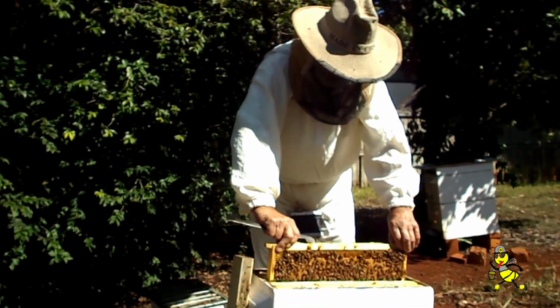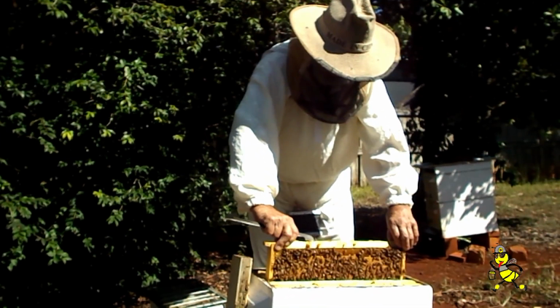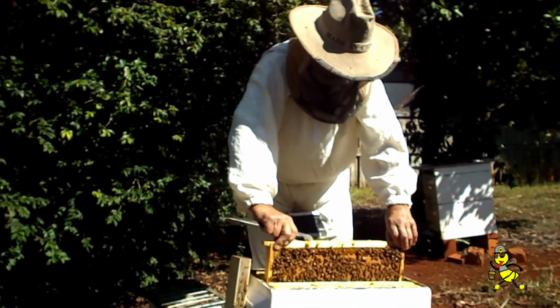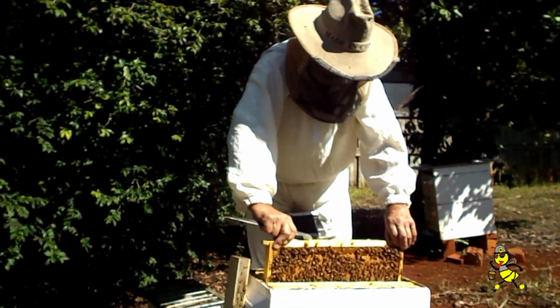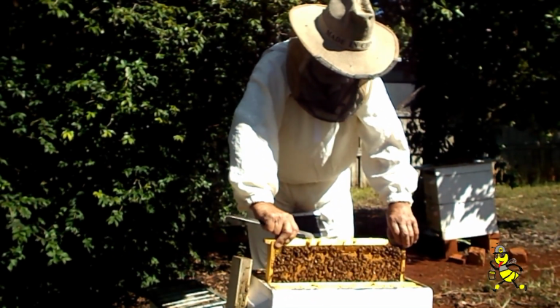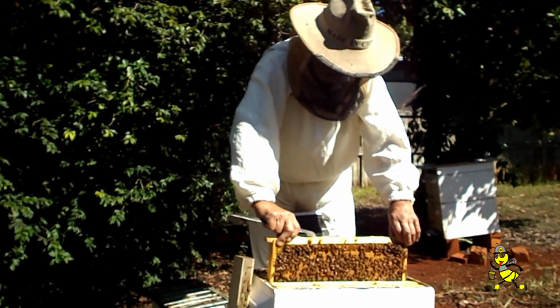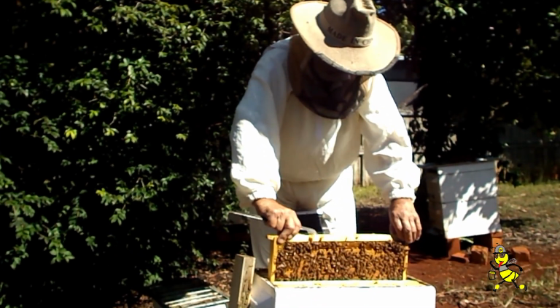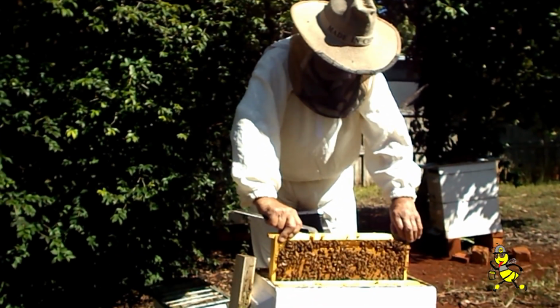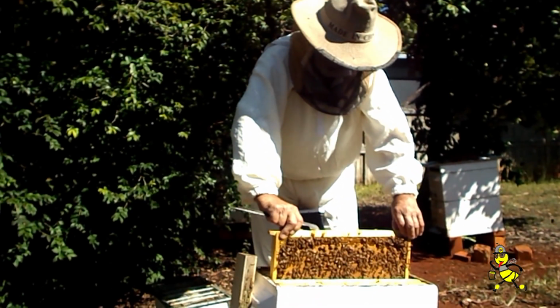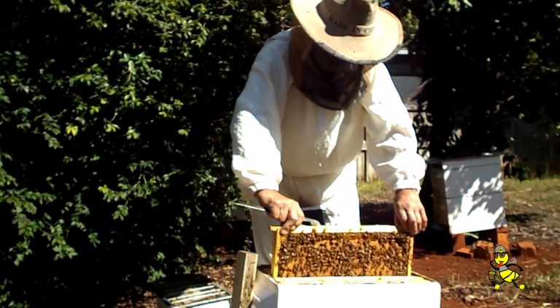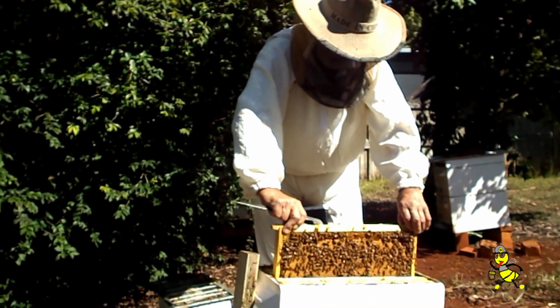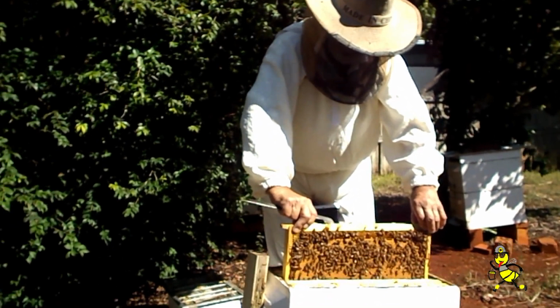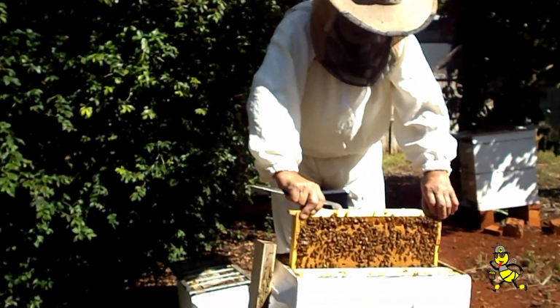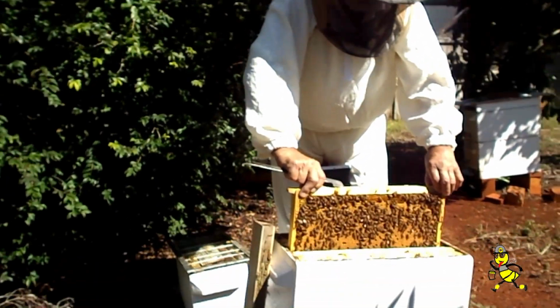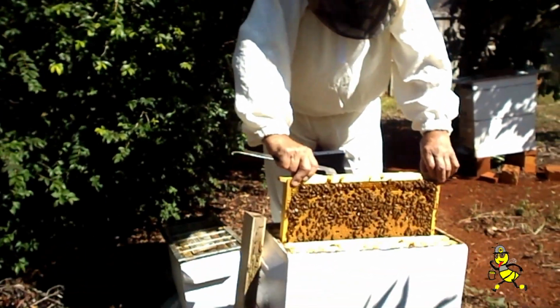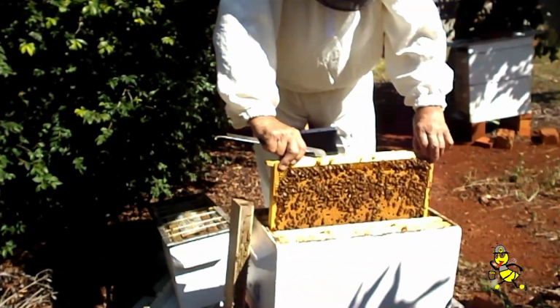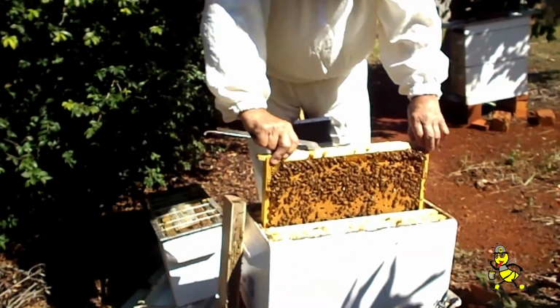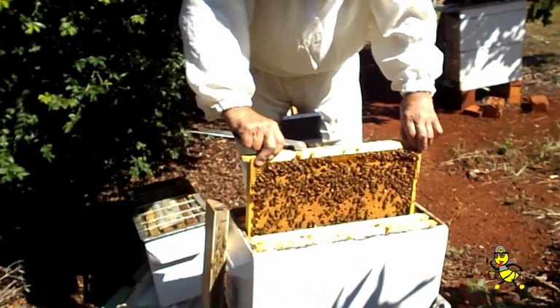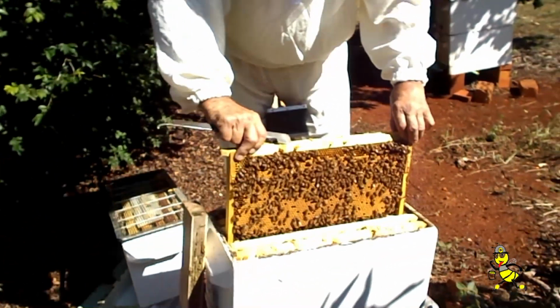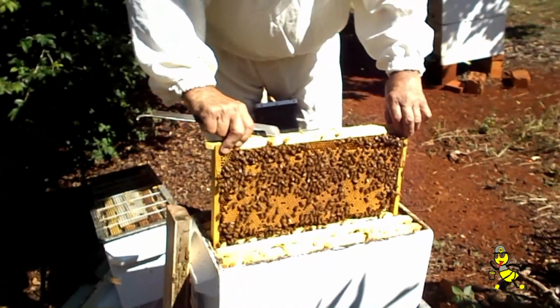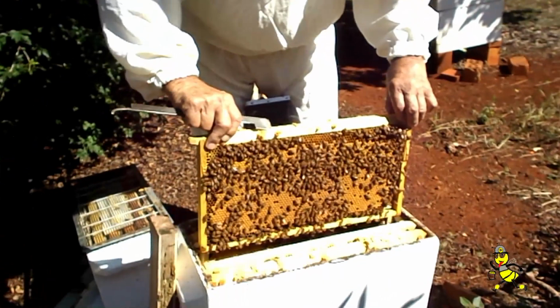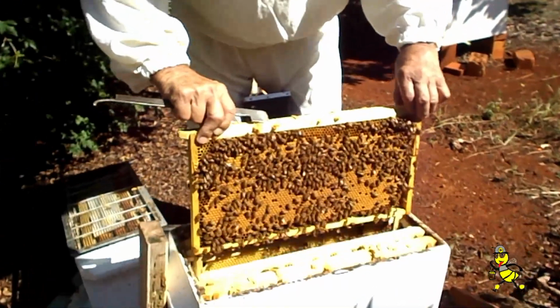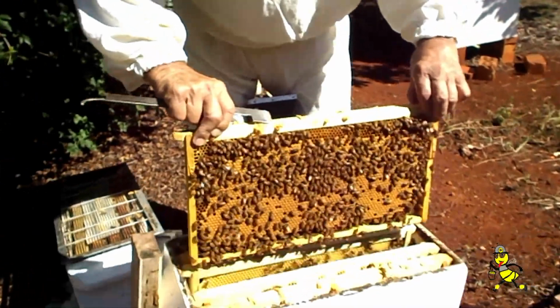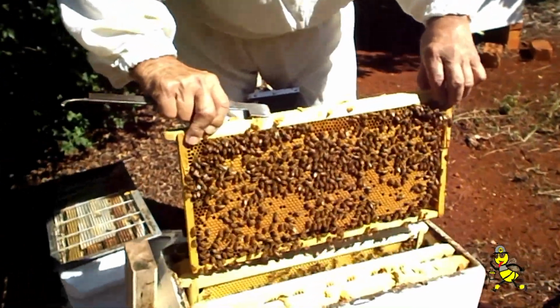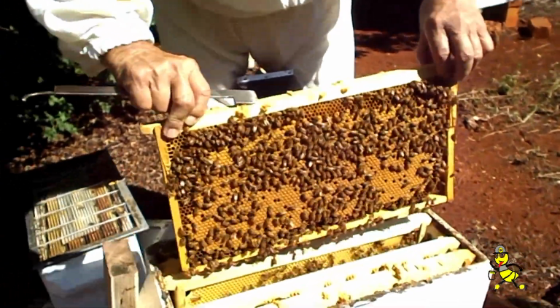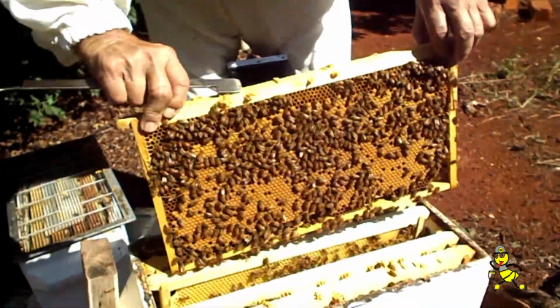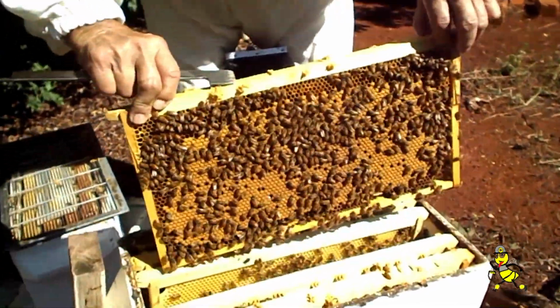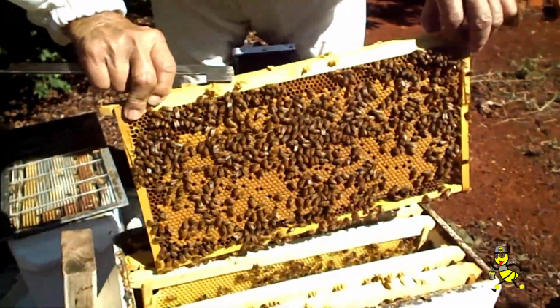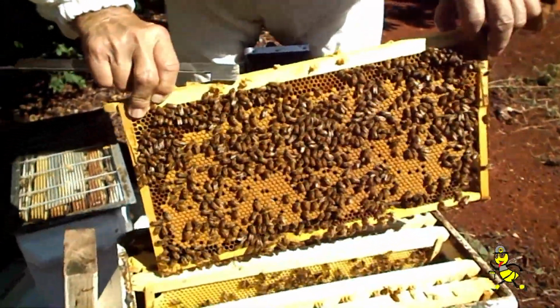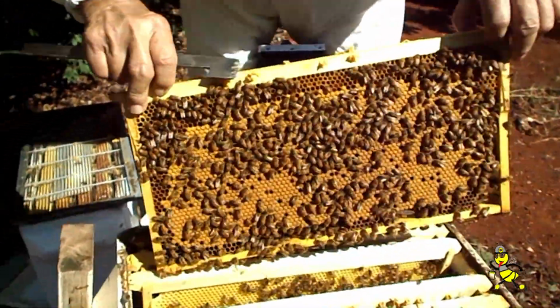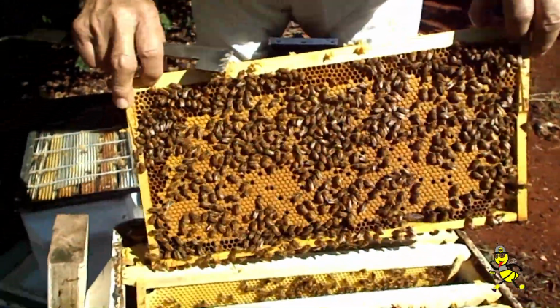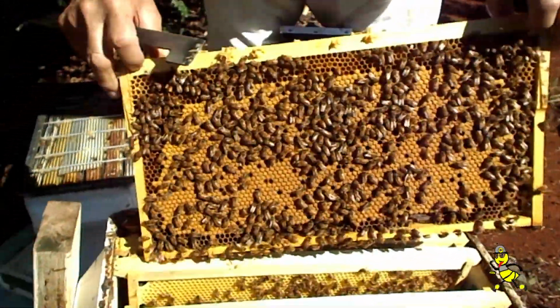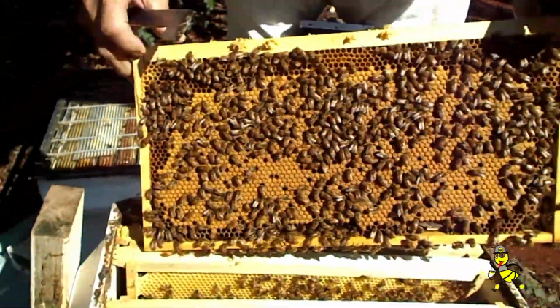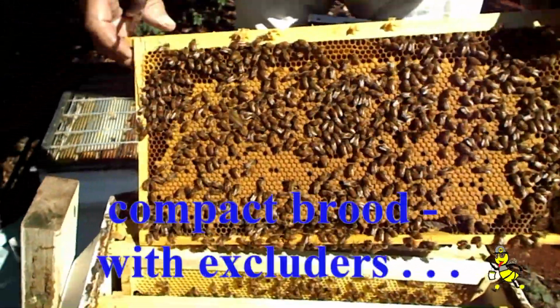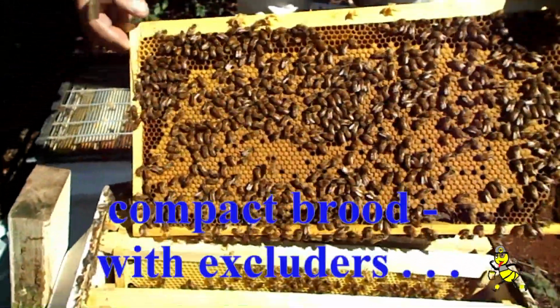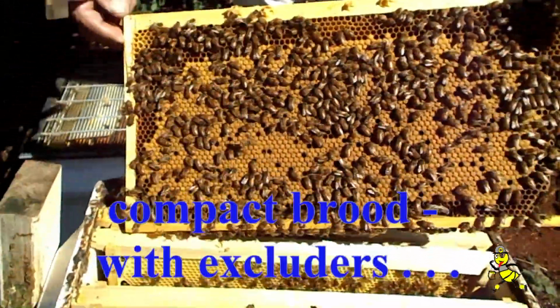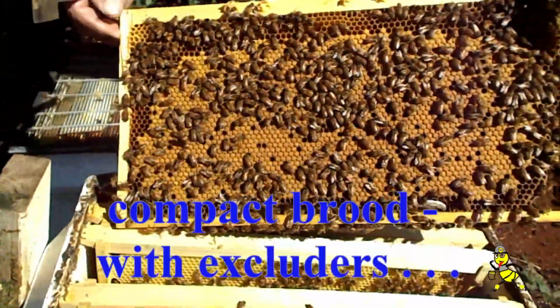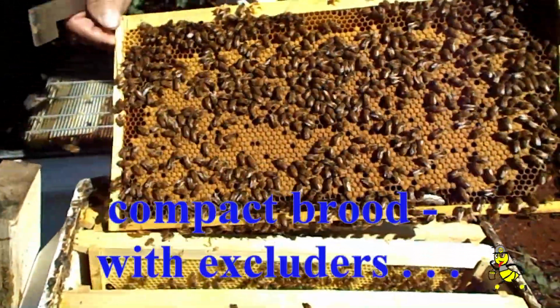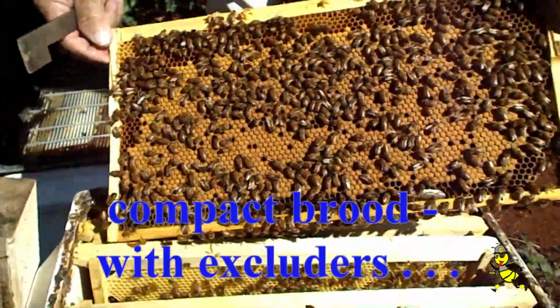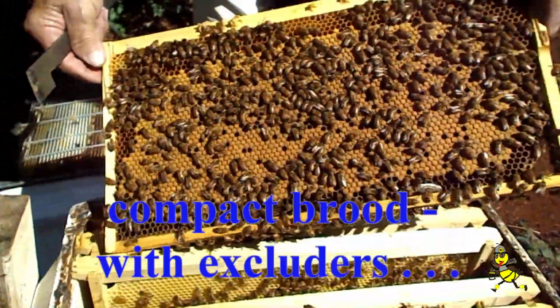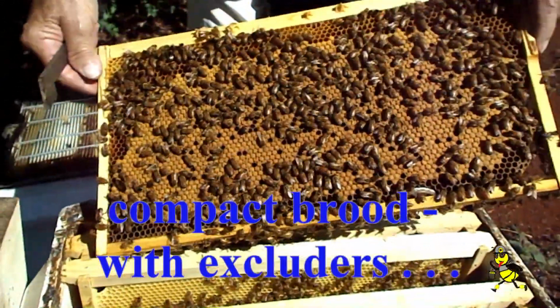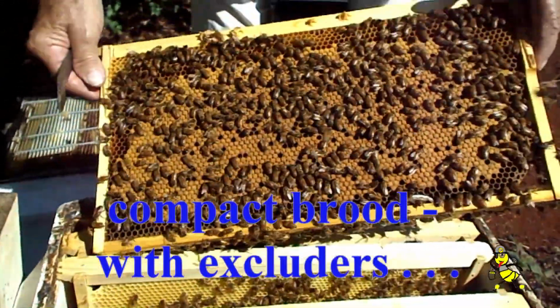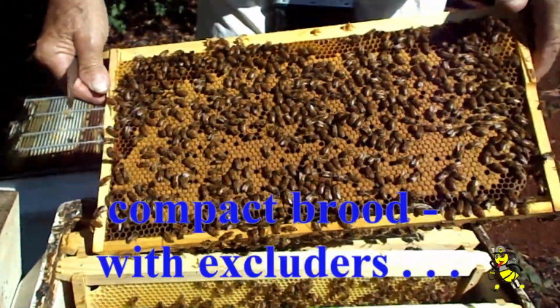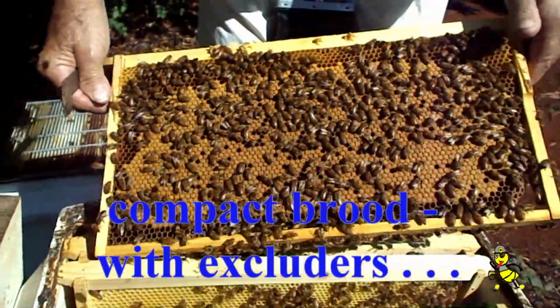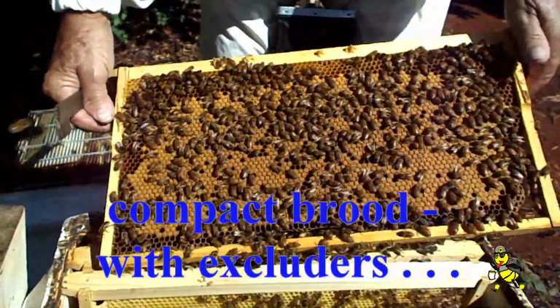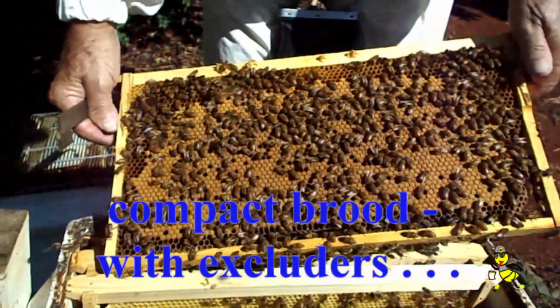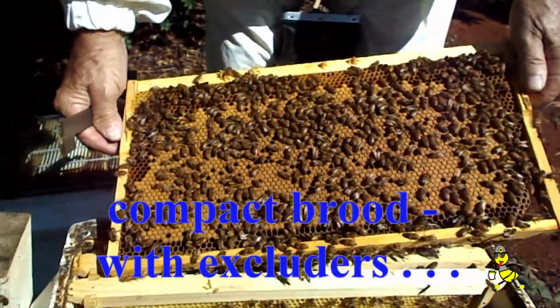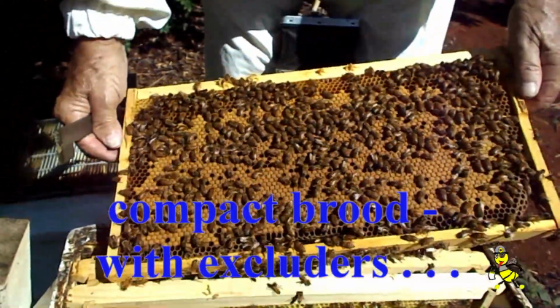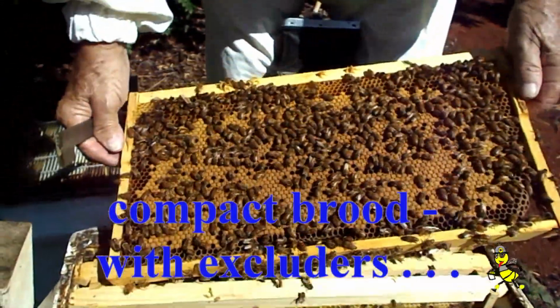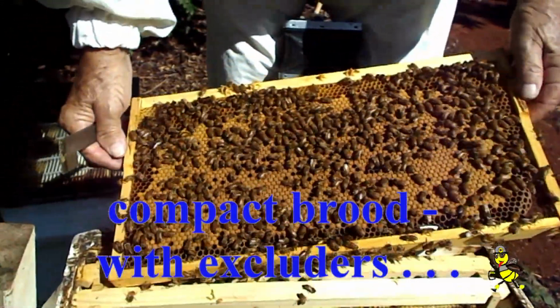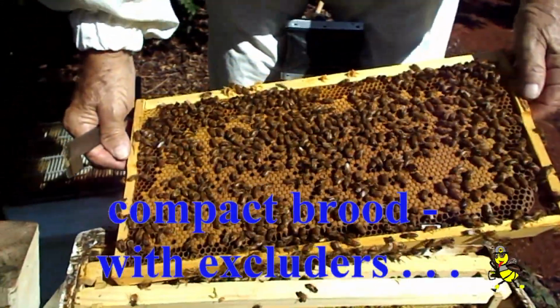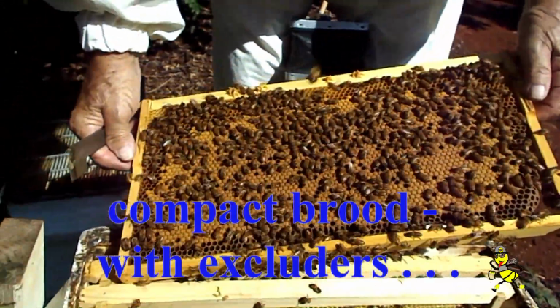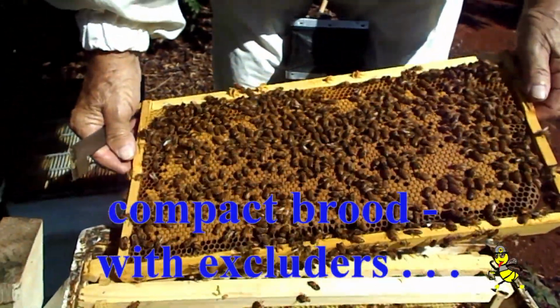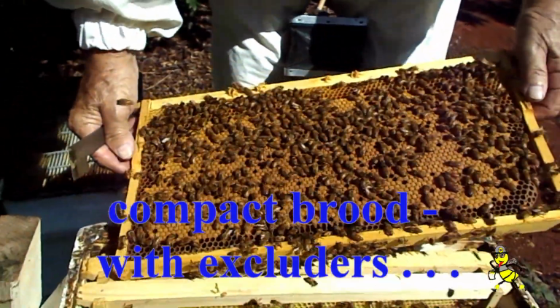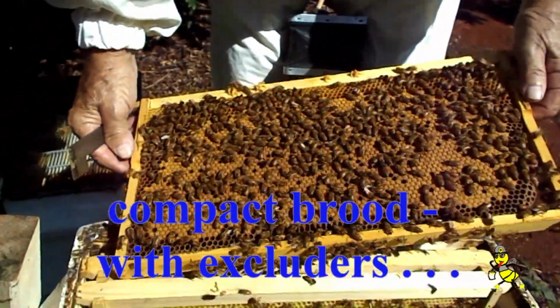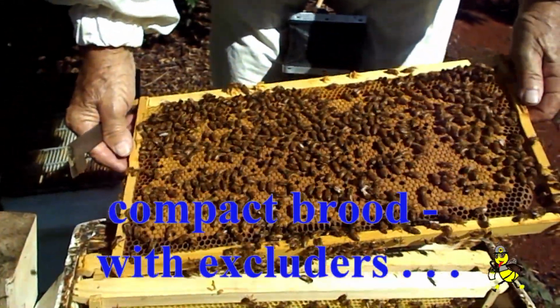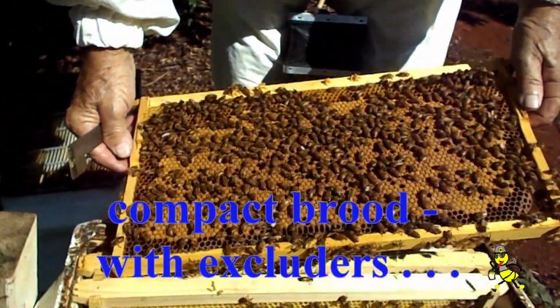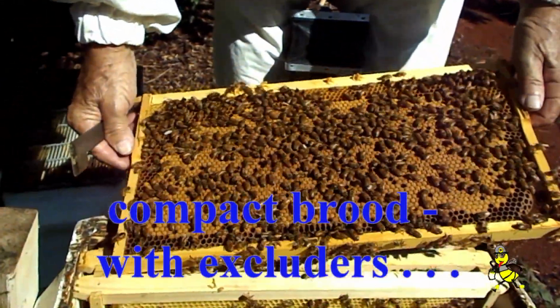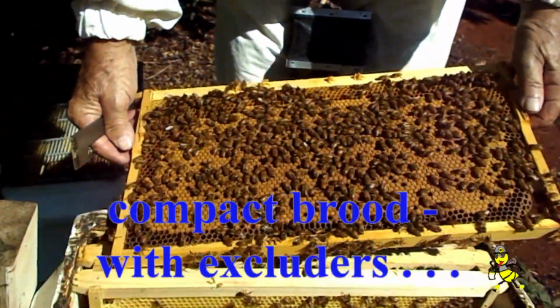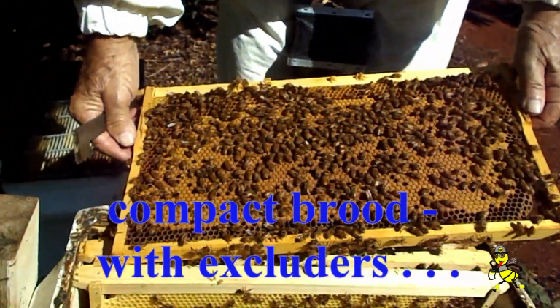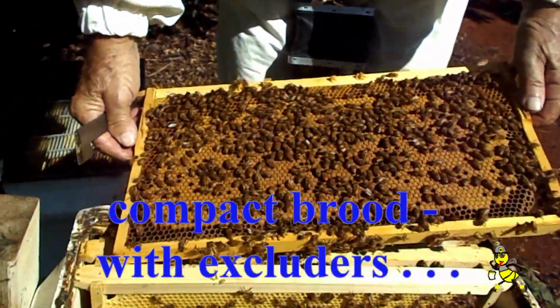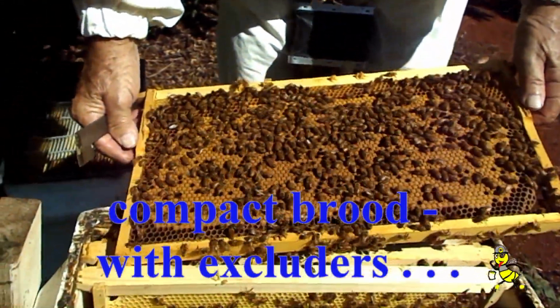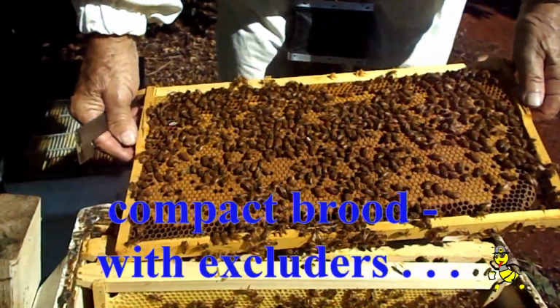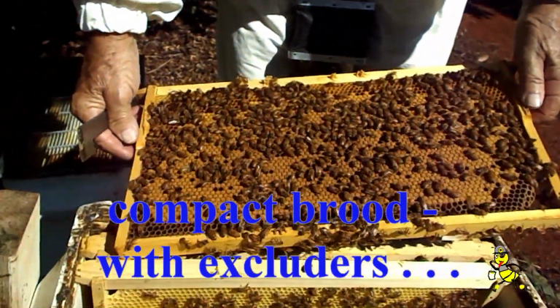Just make sure you pull out the first frame very, very steadily because you don't know where she is. Look at that for a brood — isn't that a nice pattern?